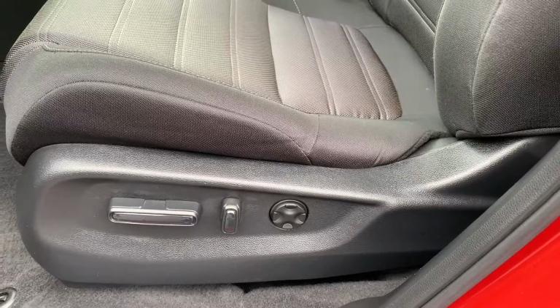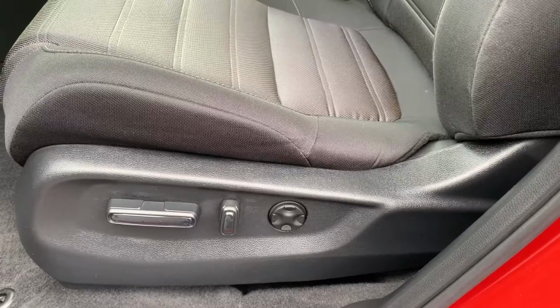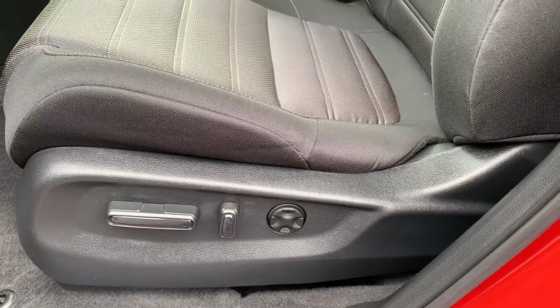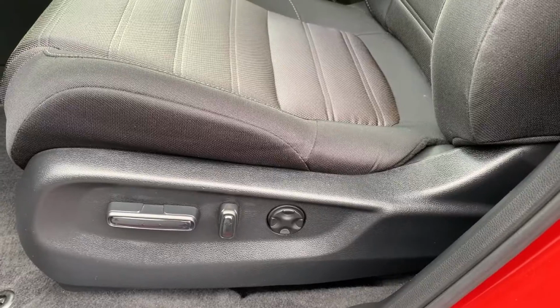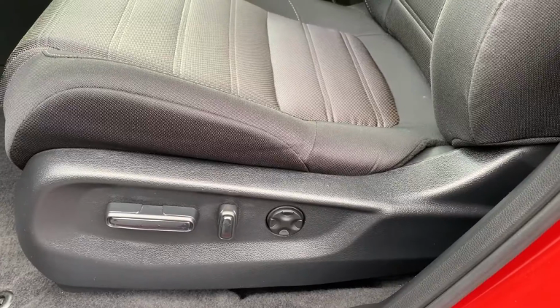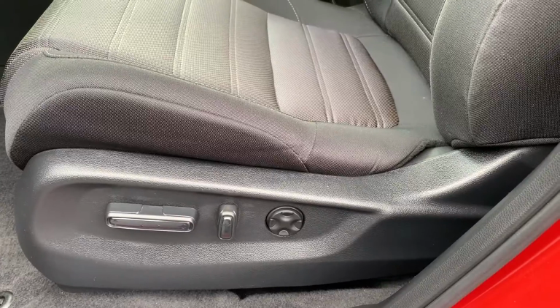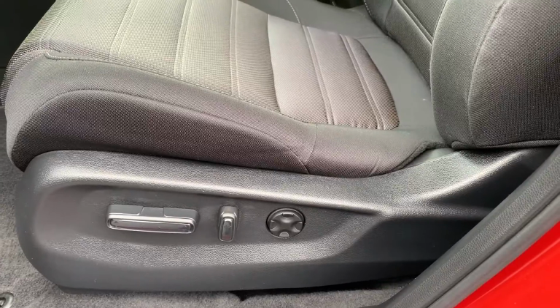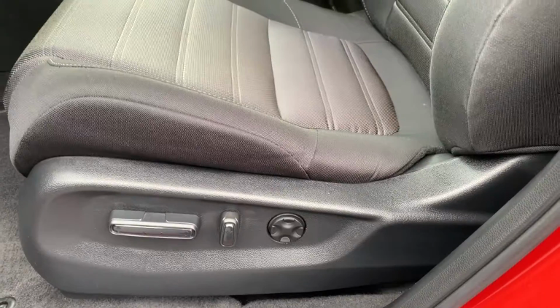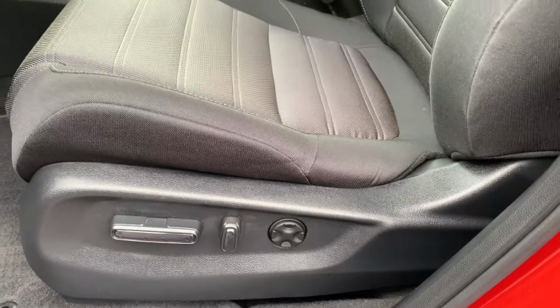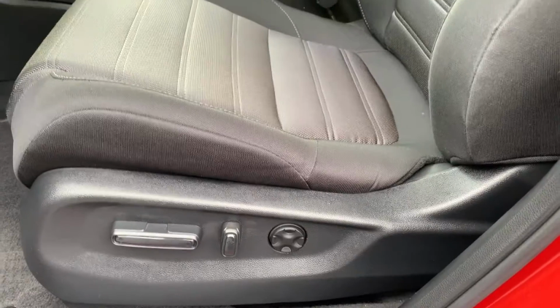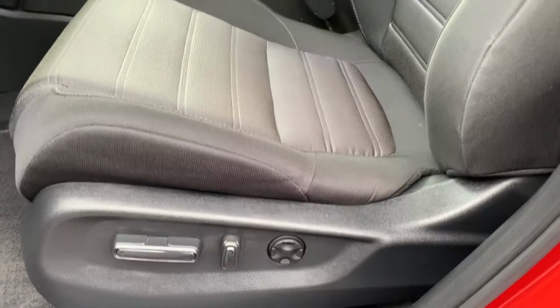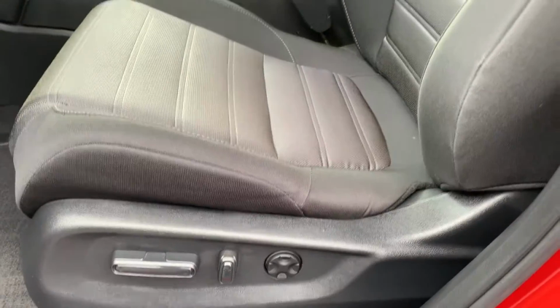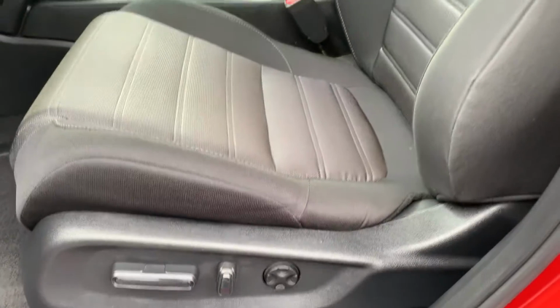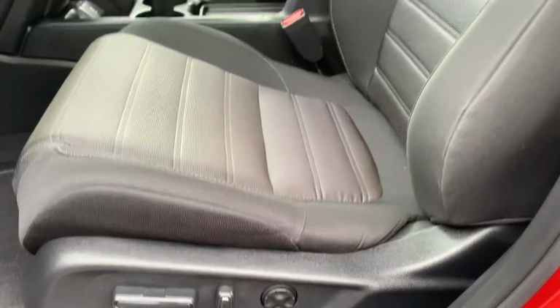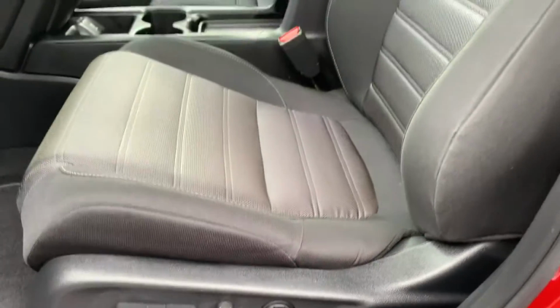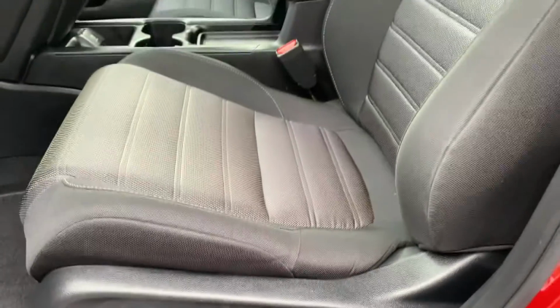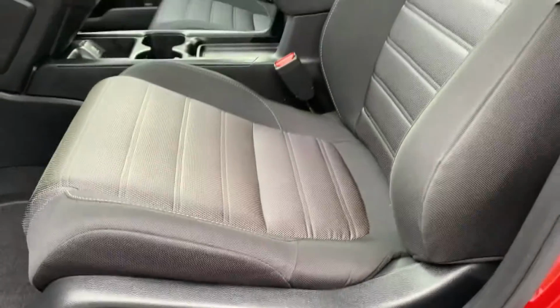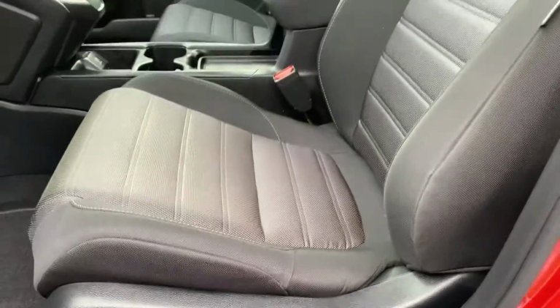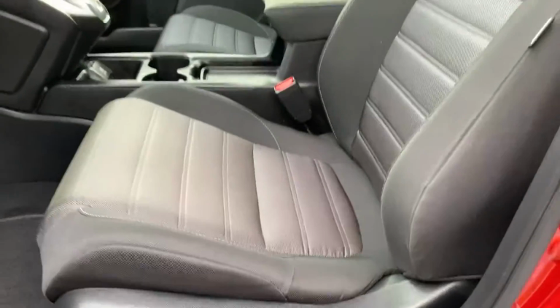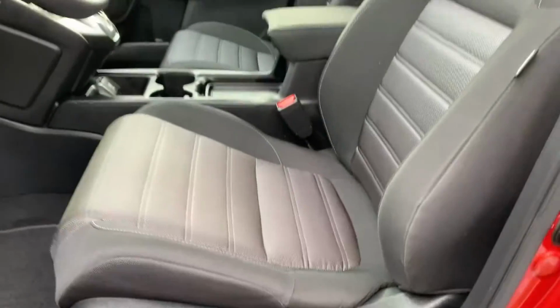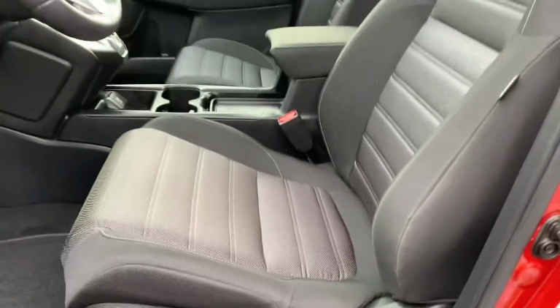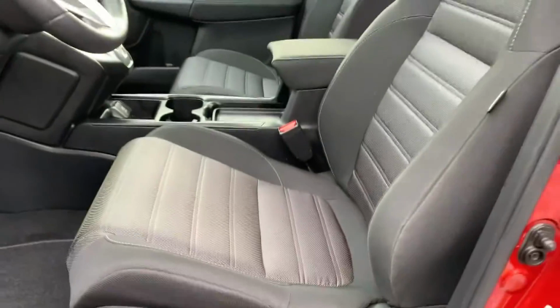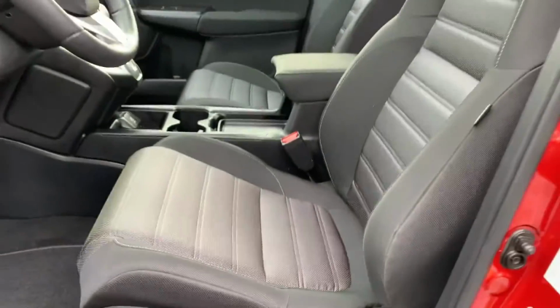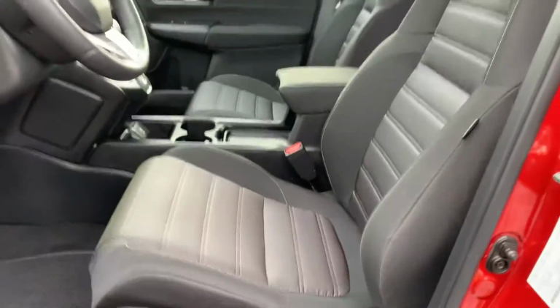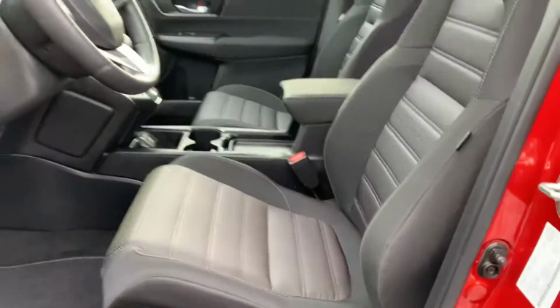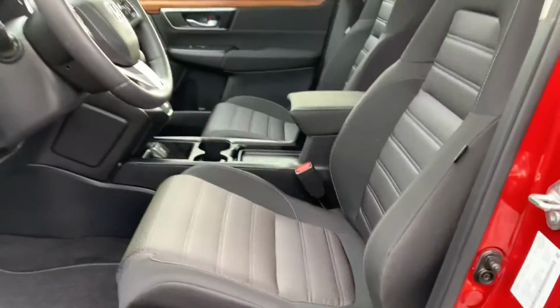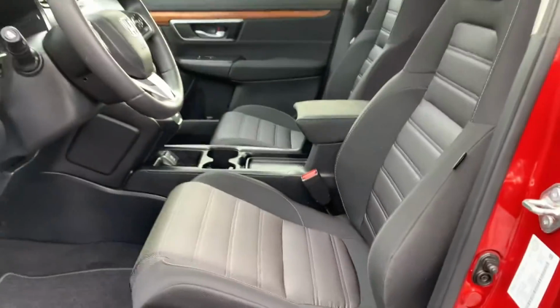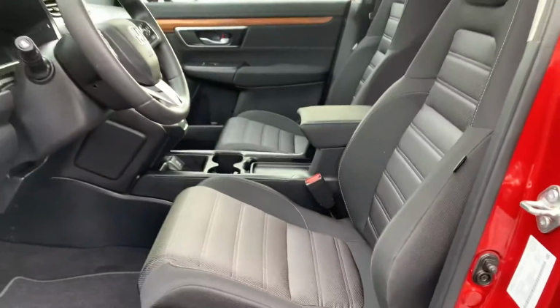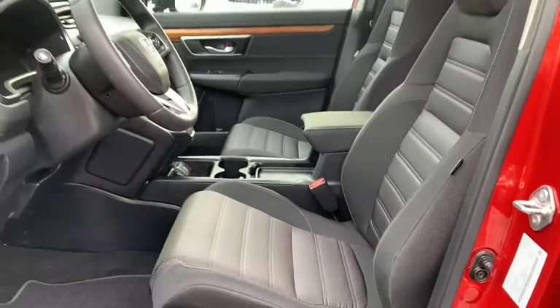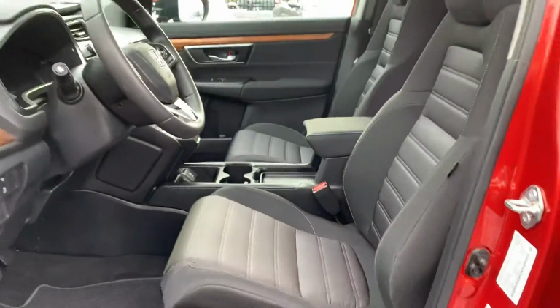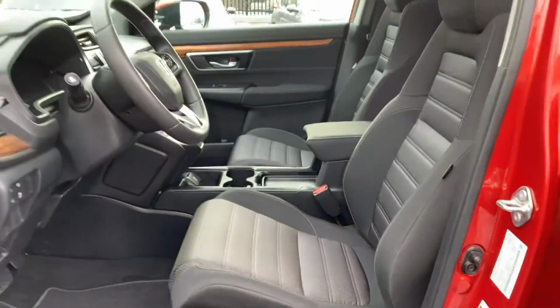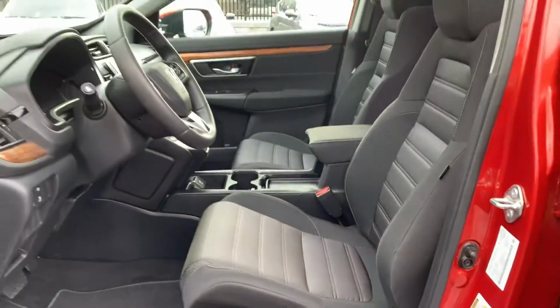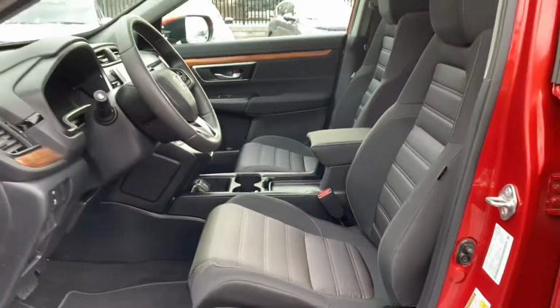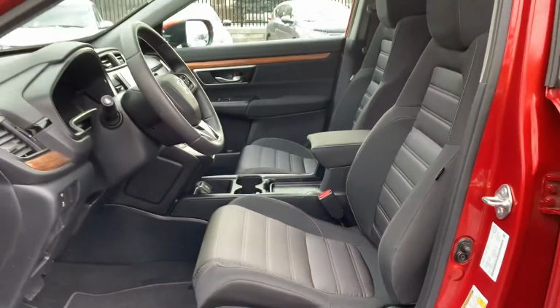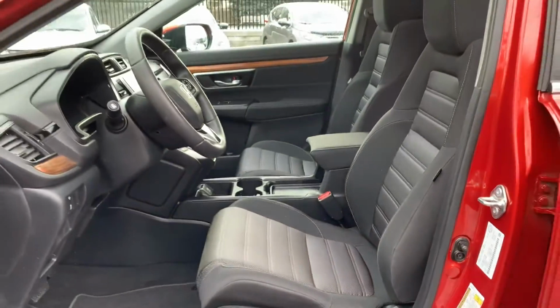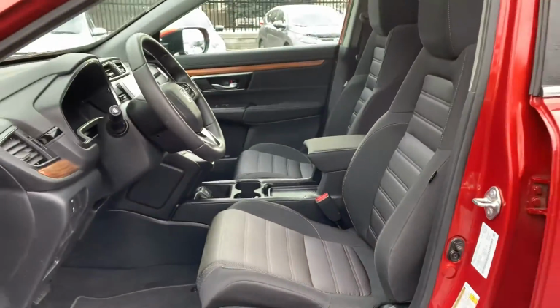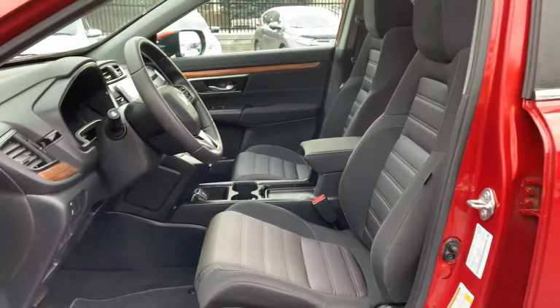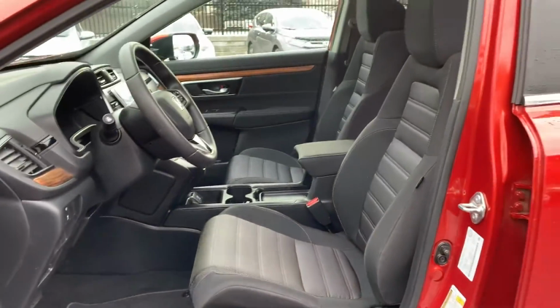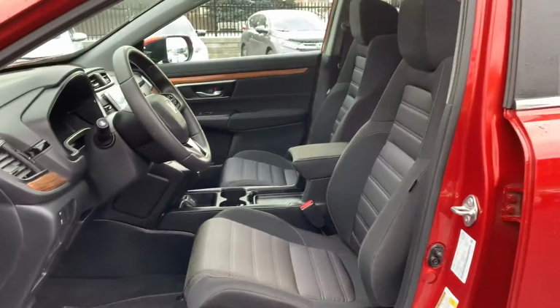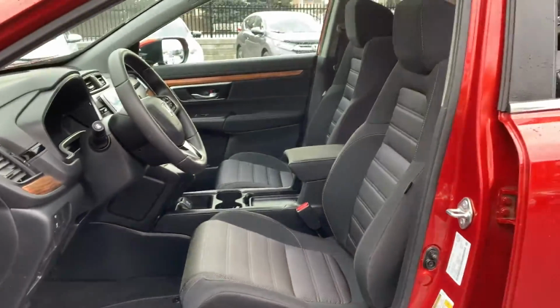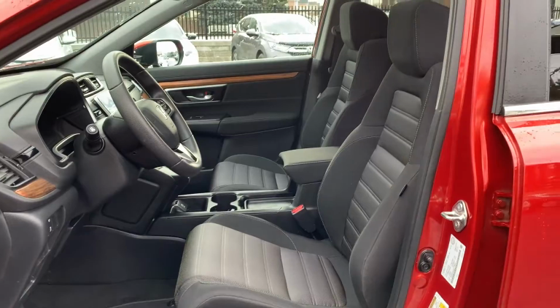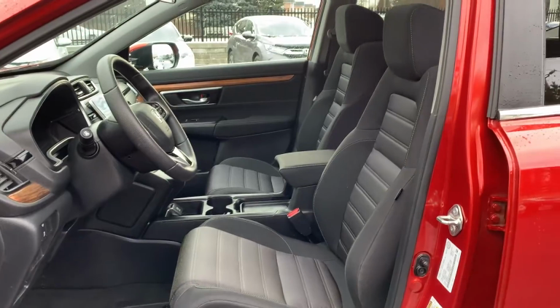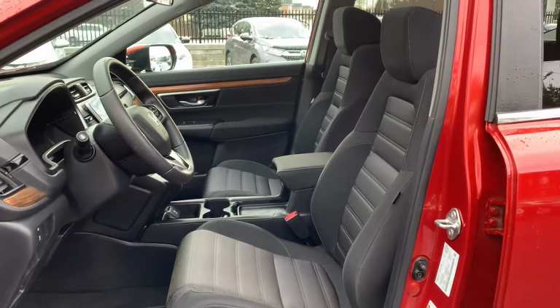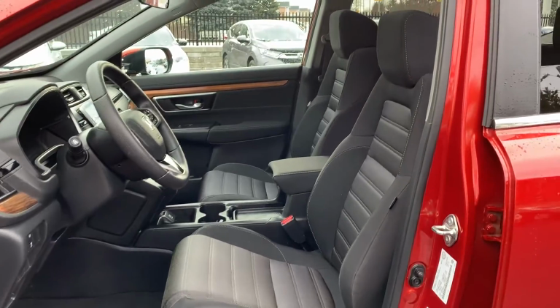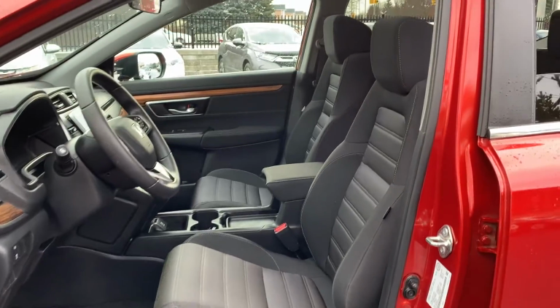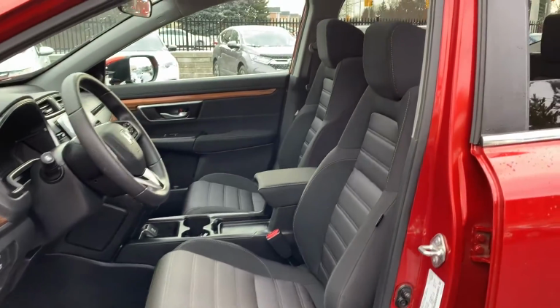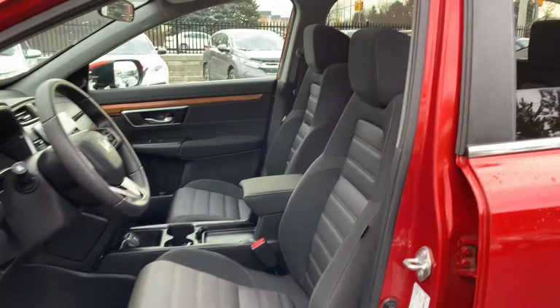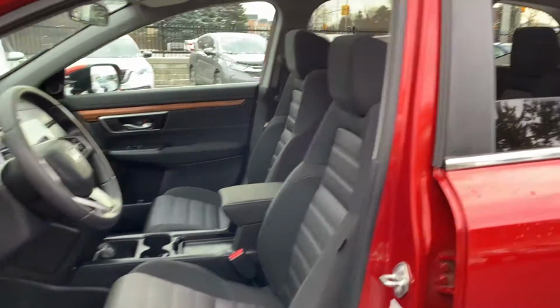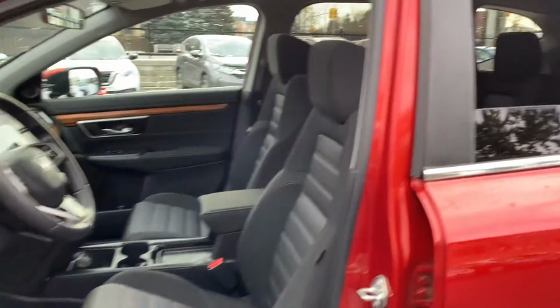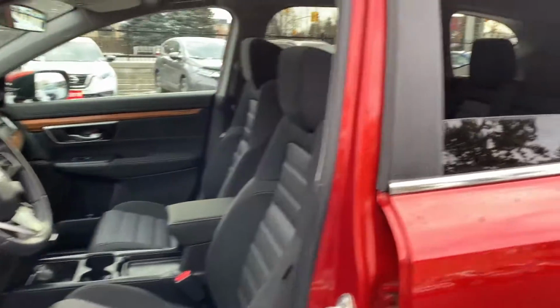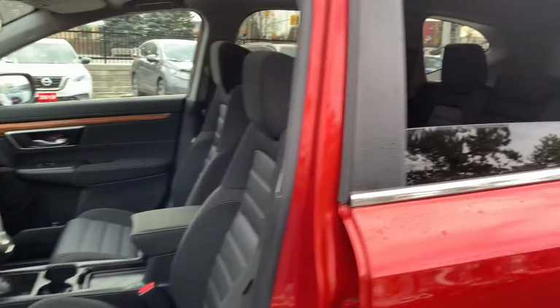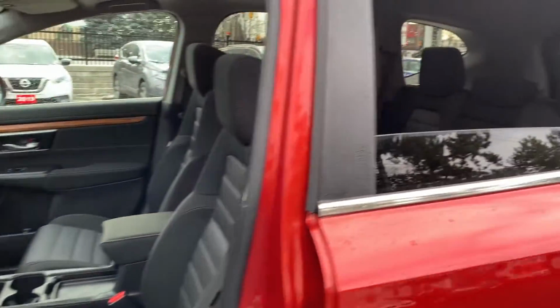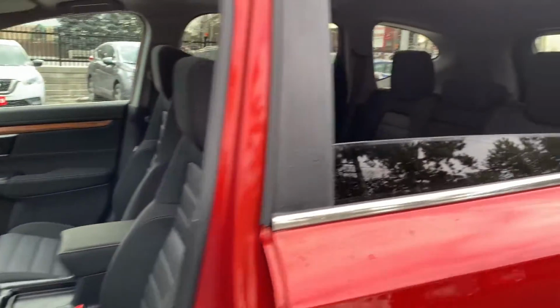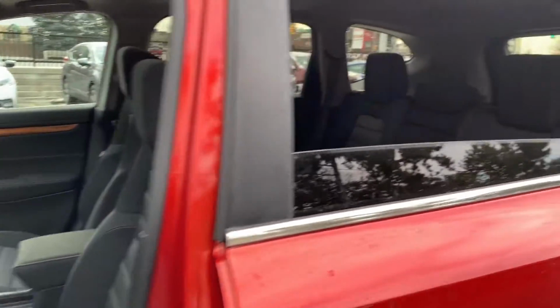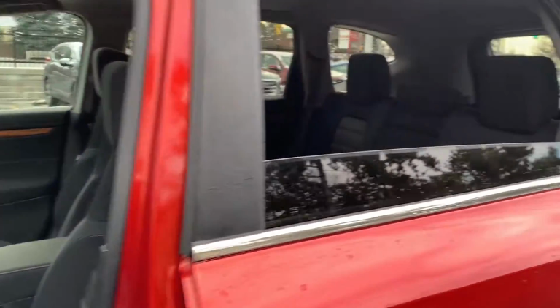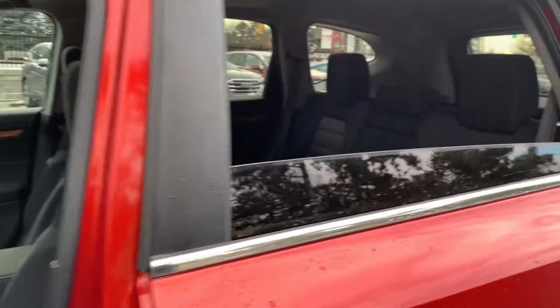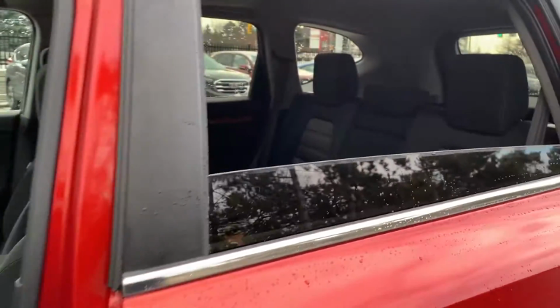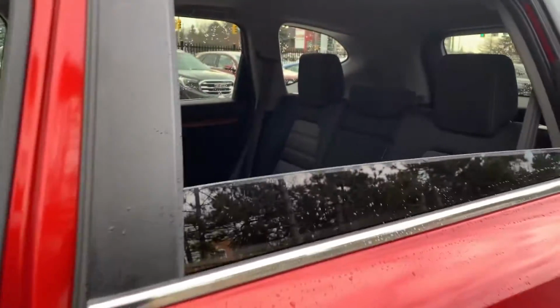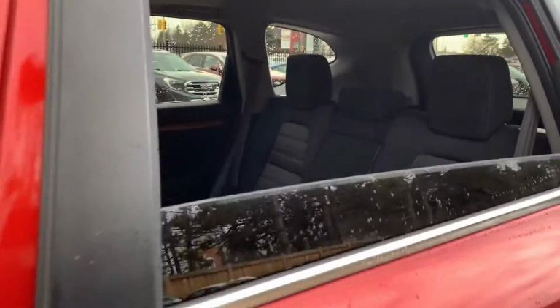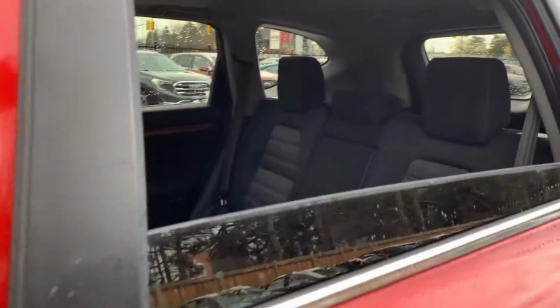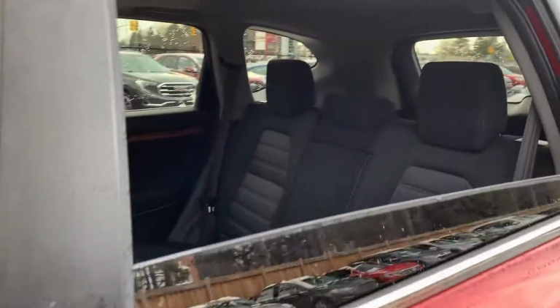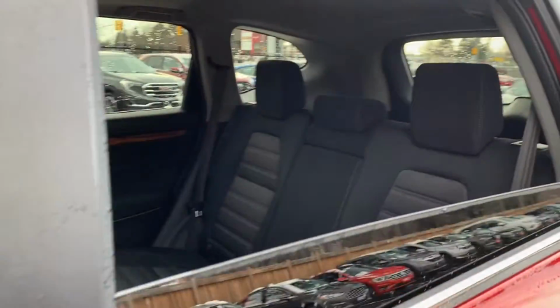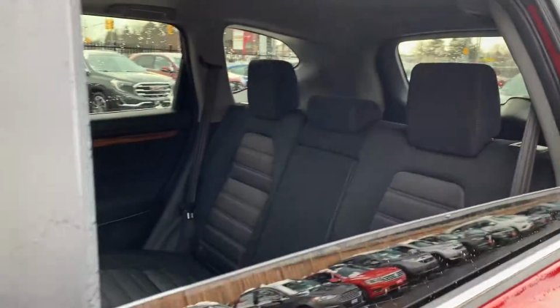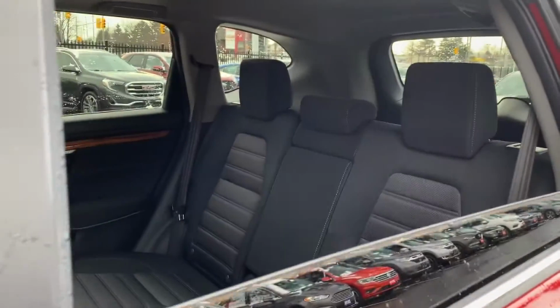There is powered seating and lumbar support, and this vehicle has been fully detailed, so come check it out here at Pickering Honda.